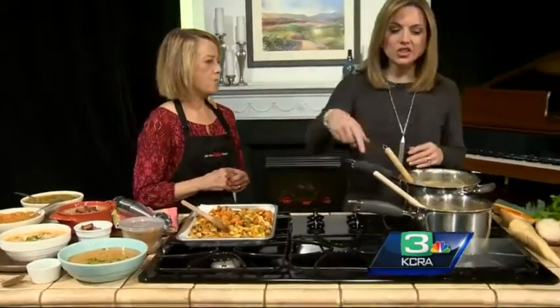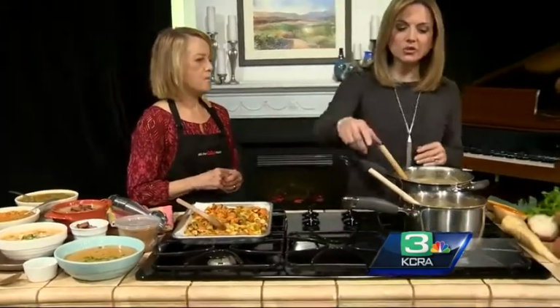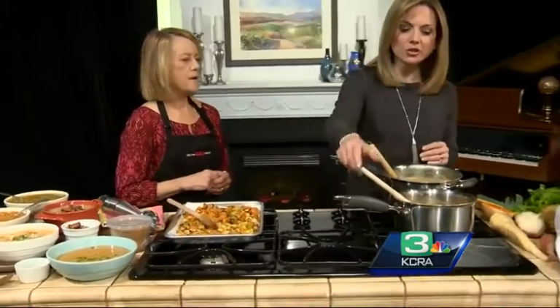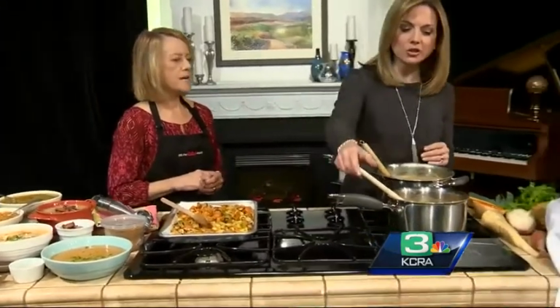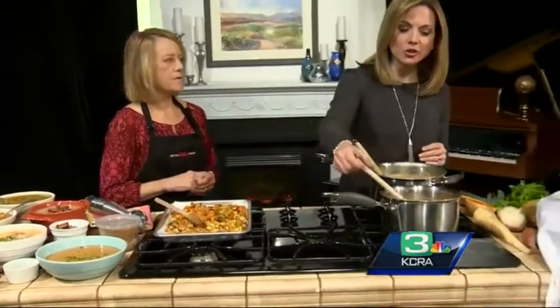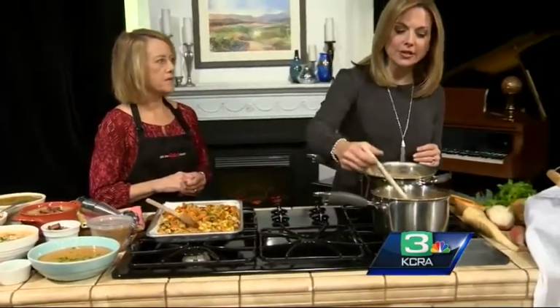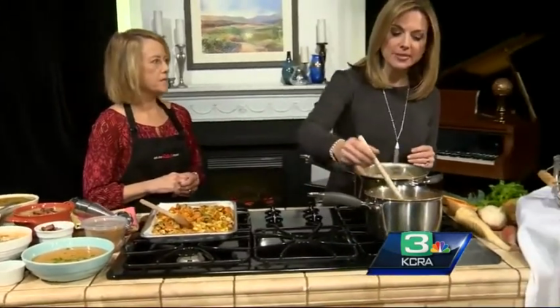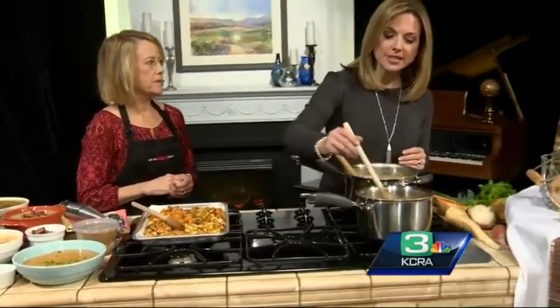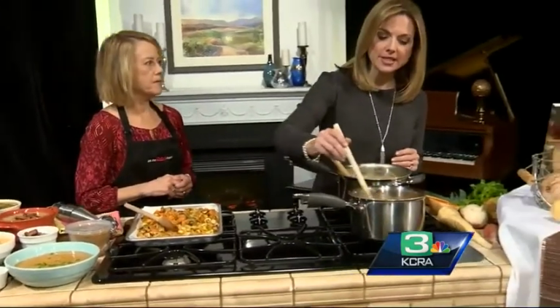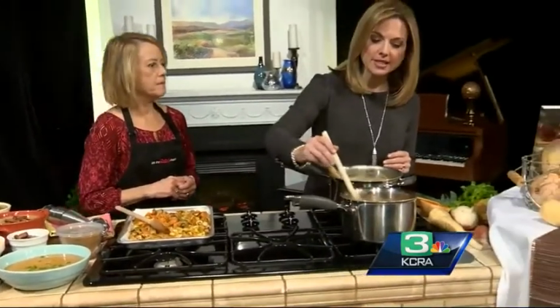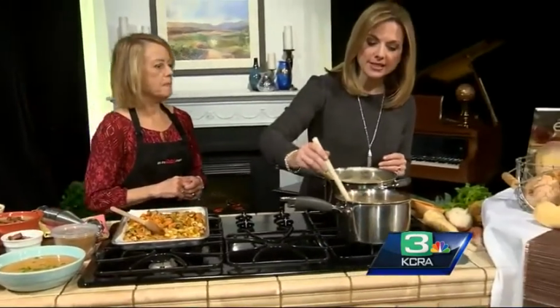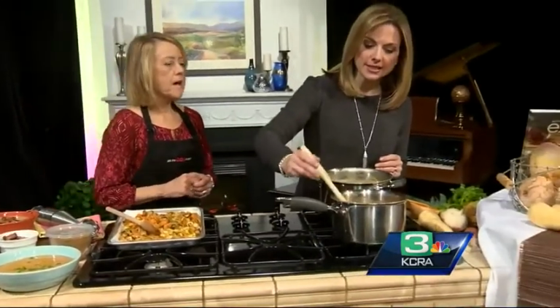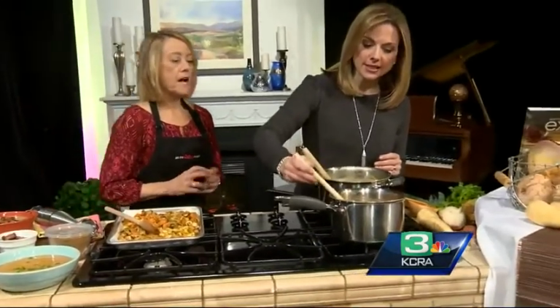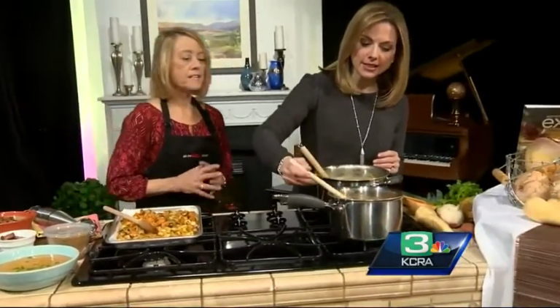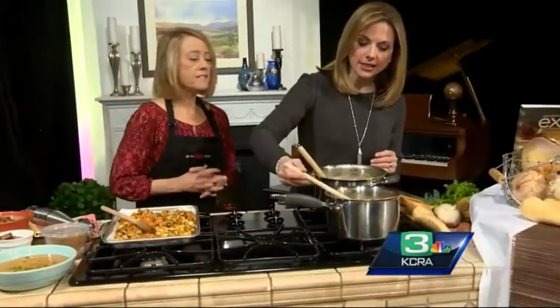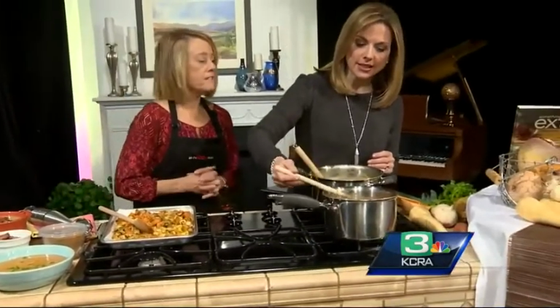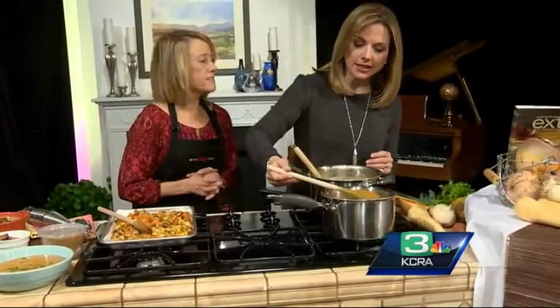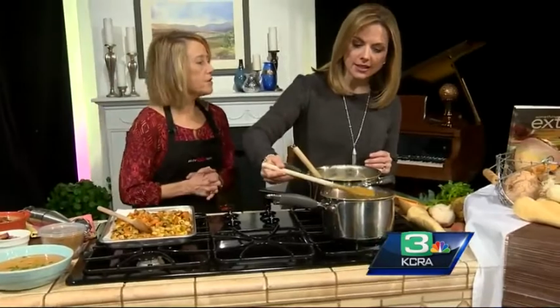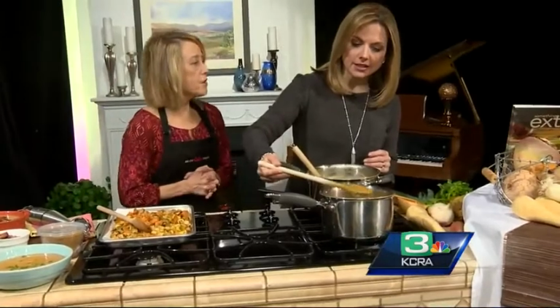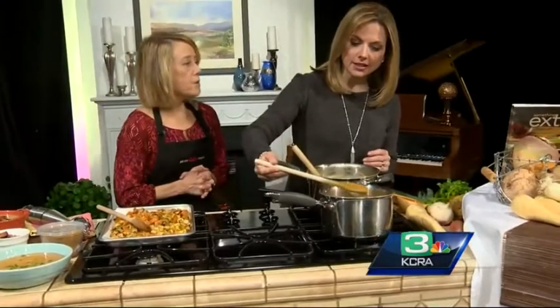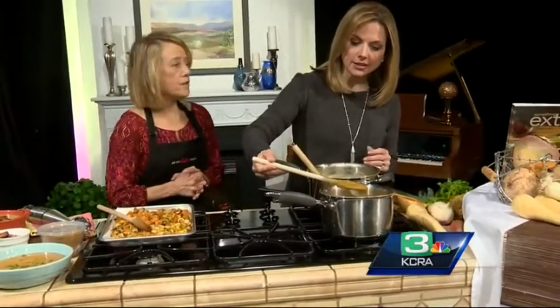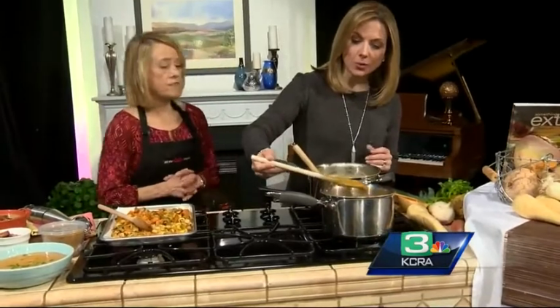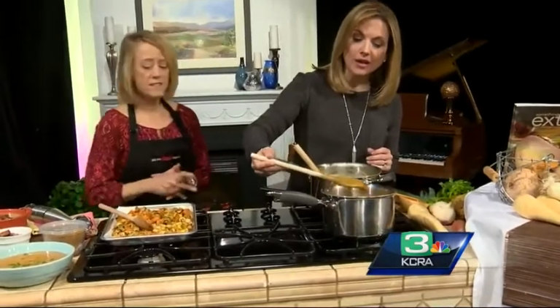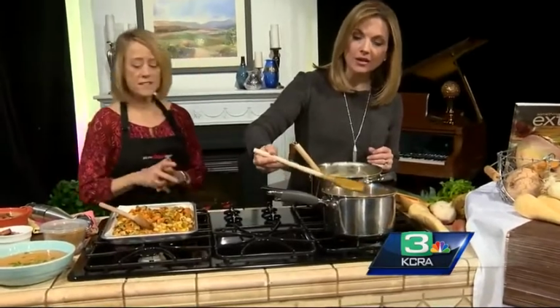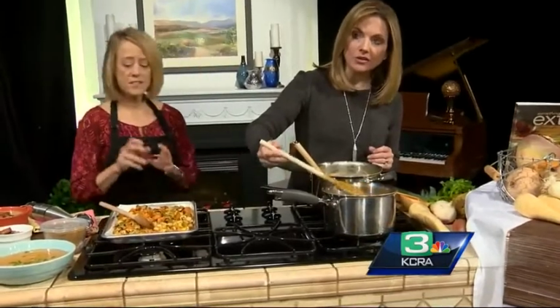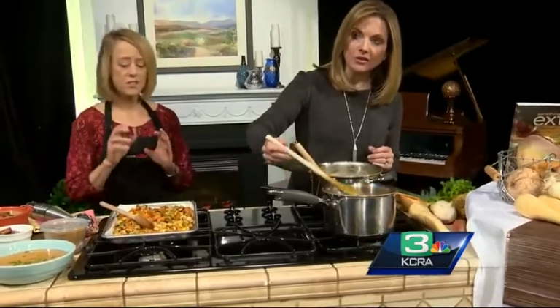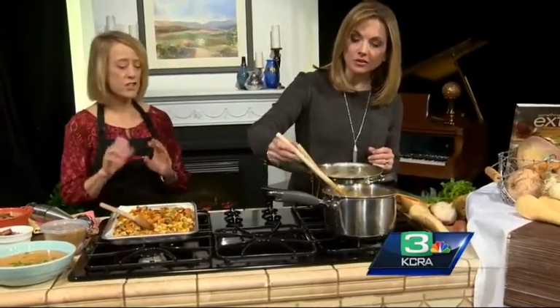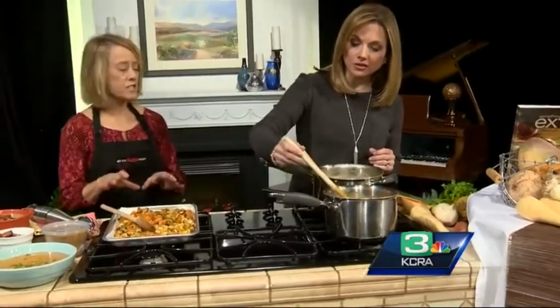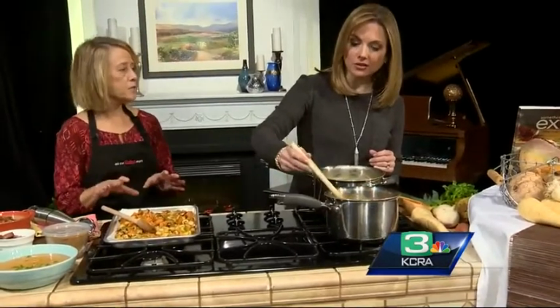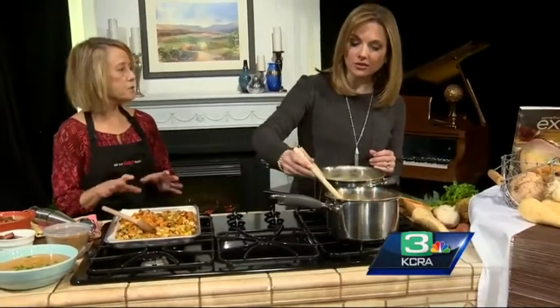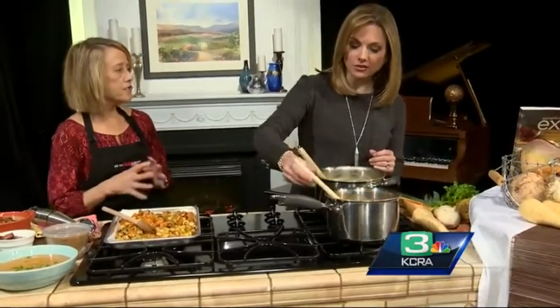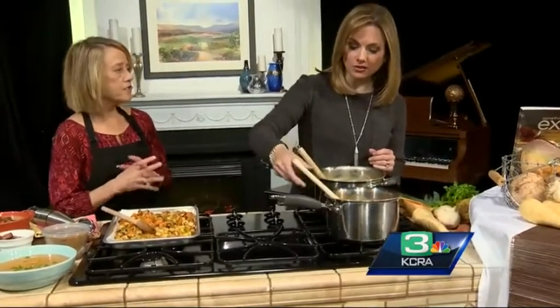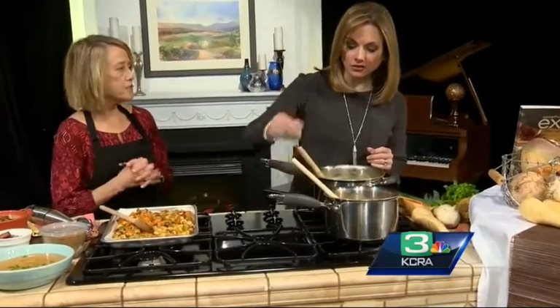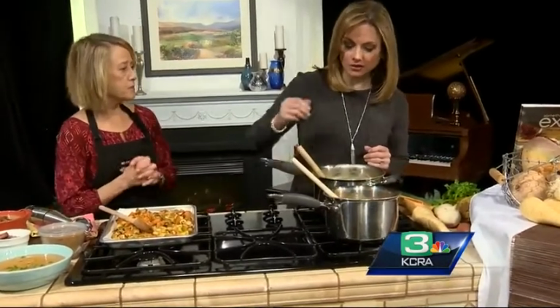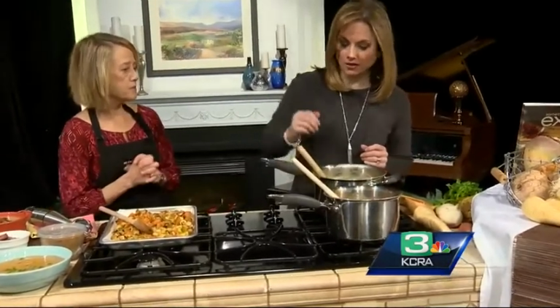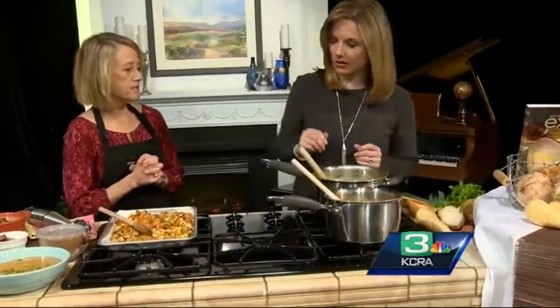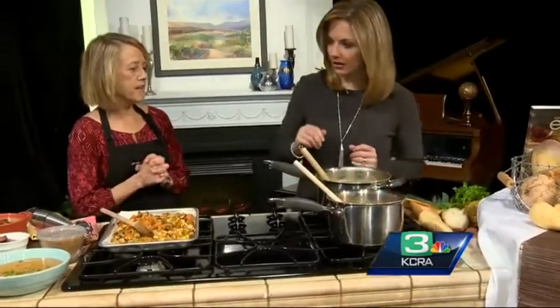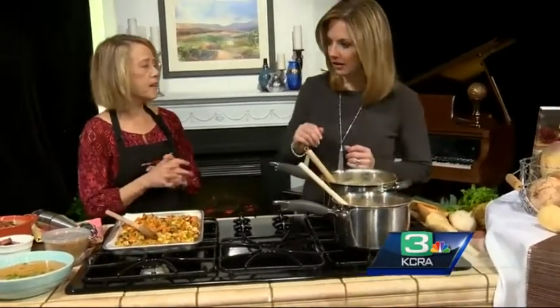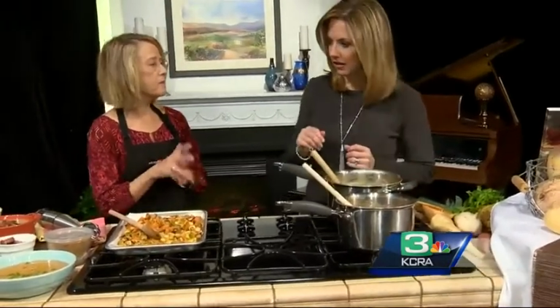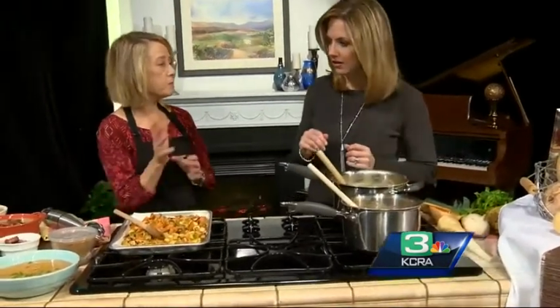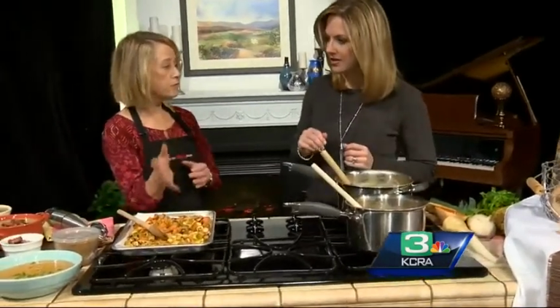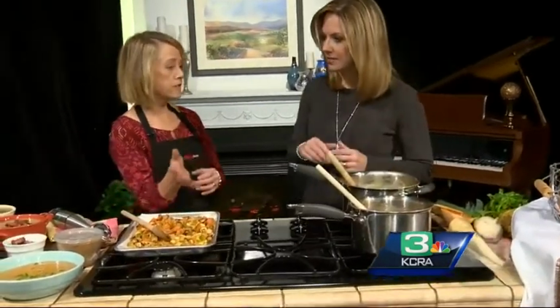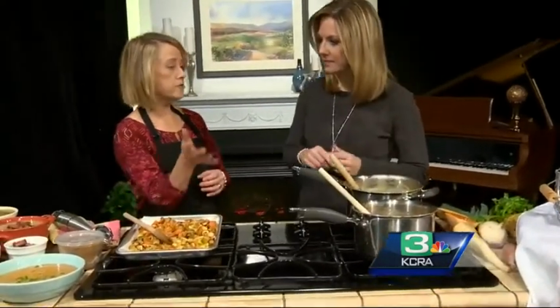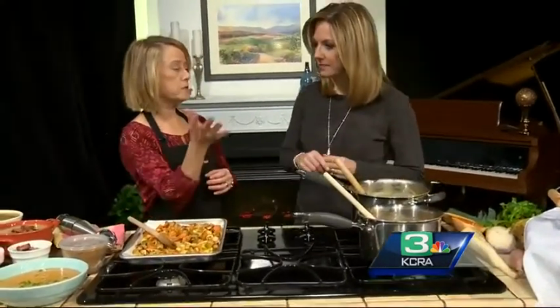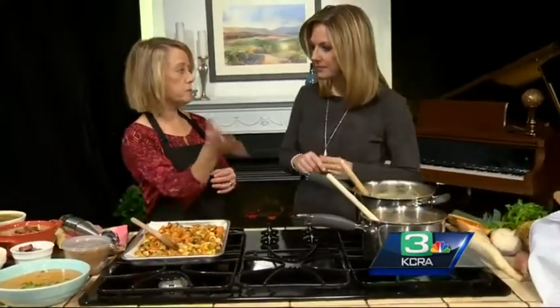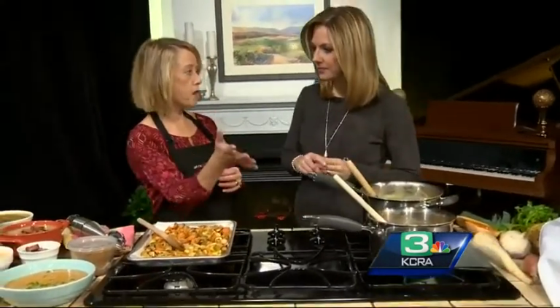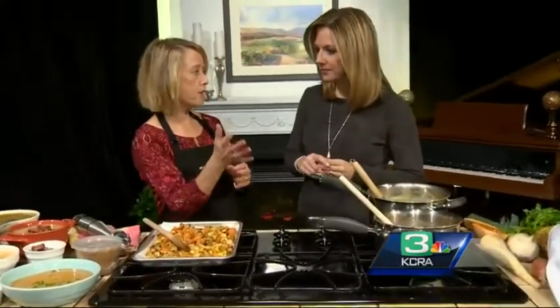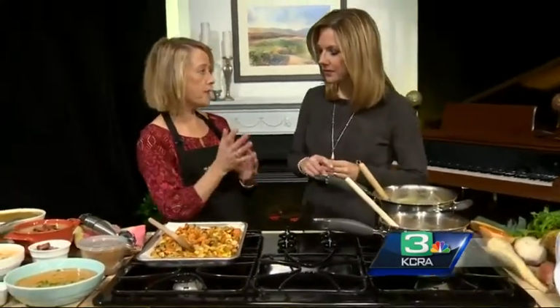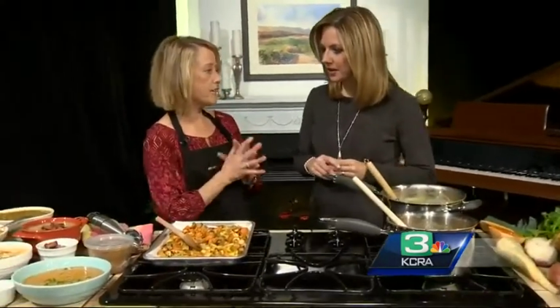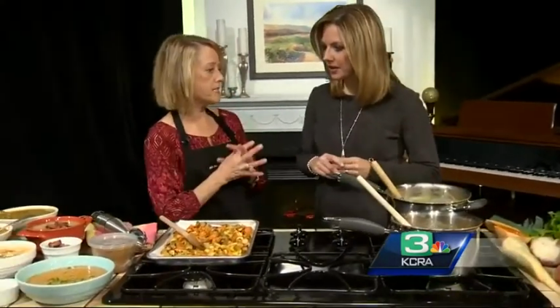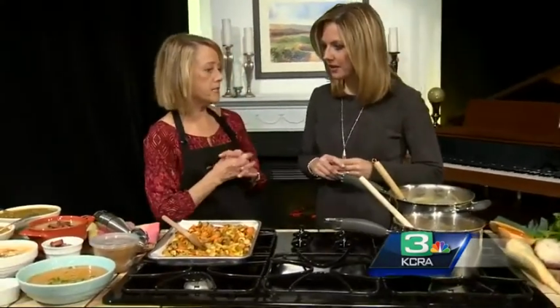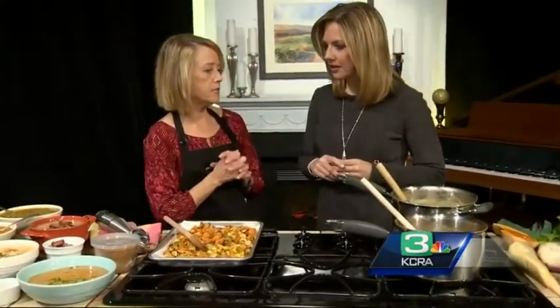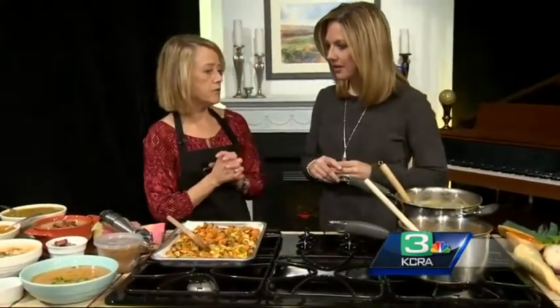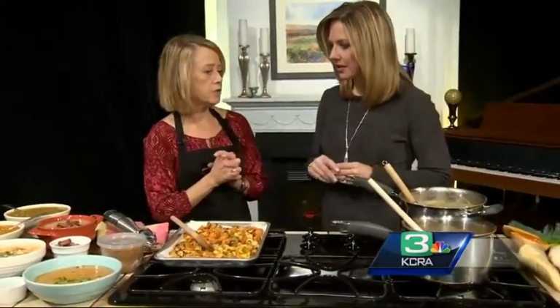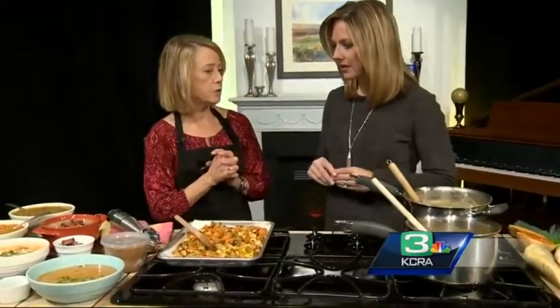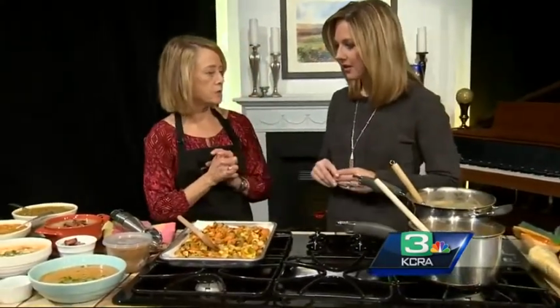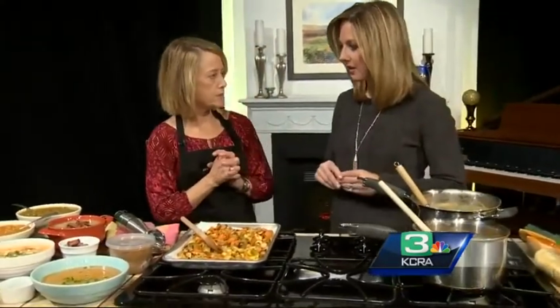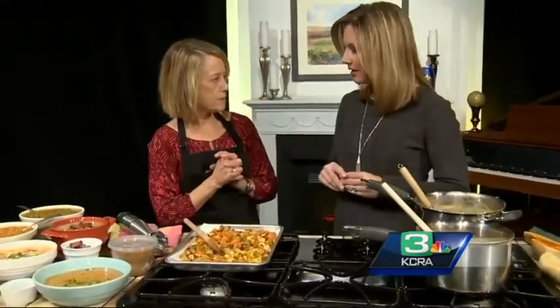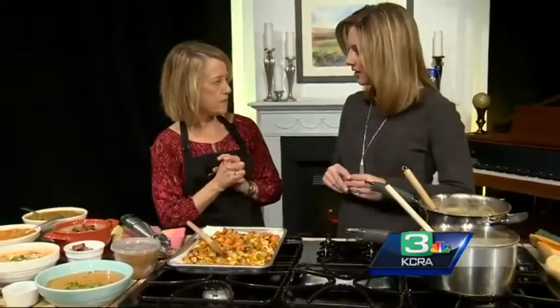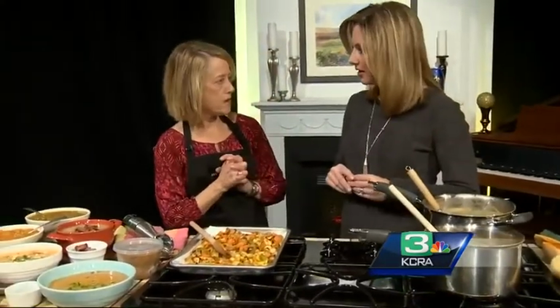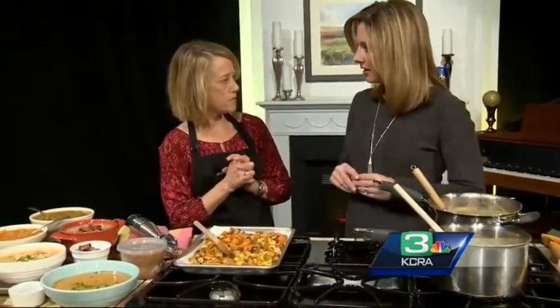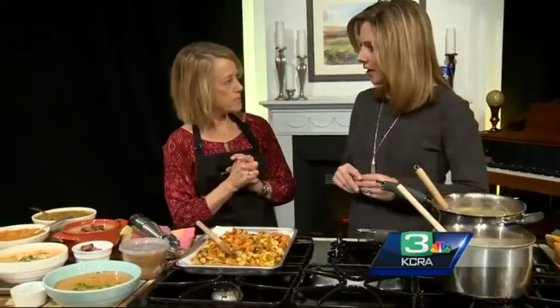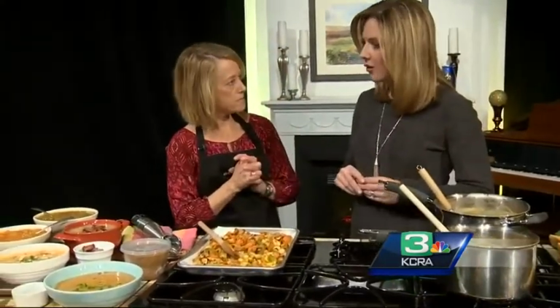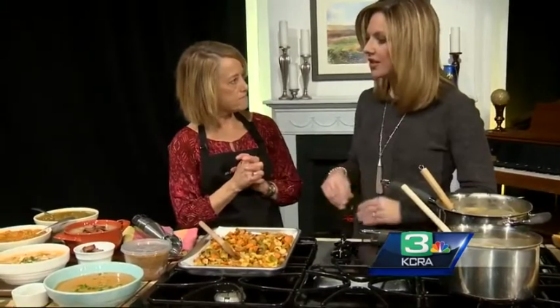Did you do a little cream in this? I didn't. Wow — this is just the root vegetables? Yes — root vegetables, broth, and a little herbs de Provence.